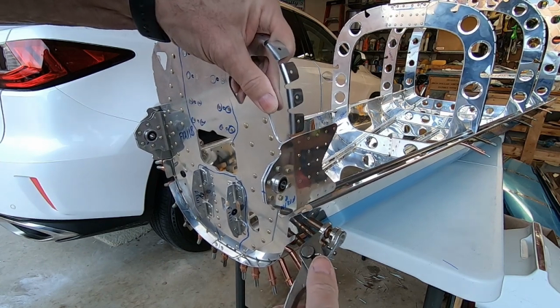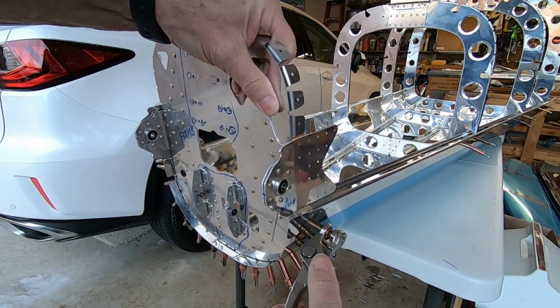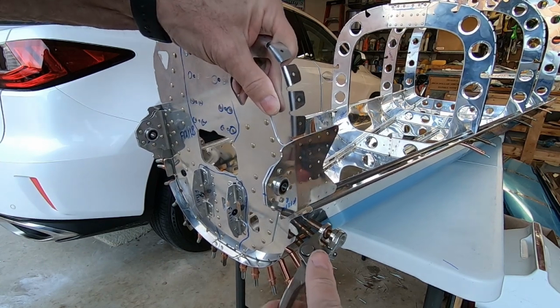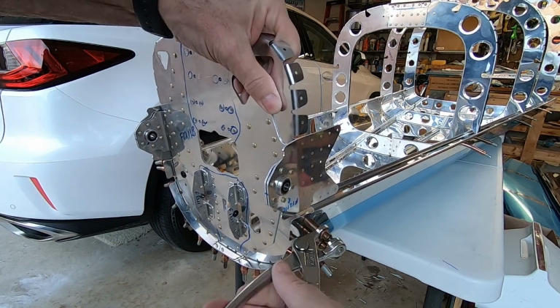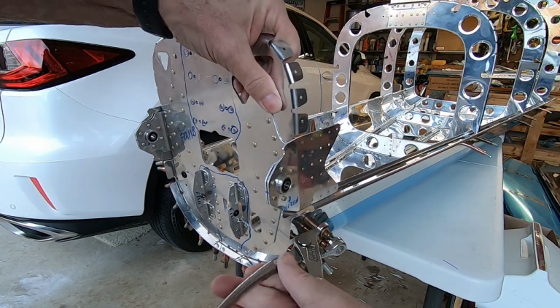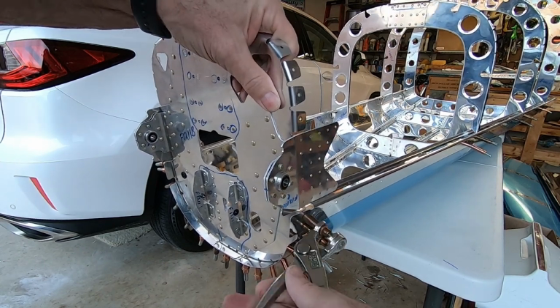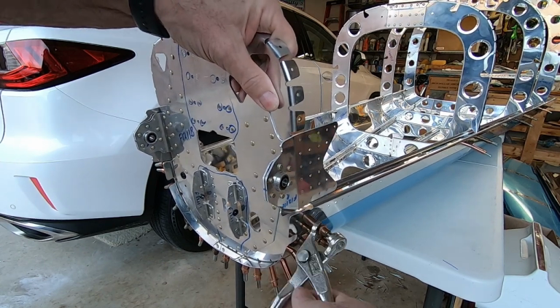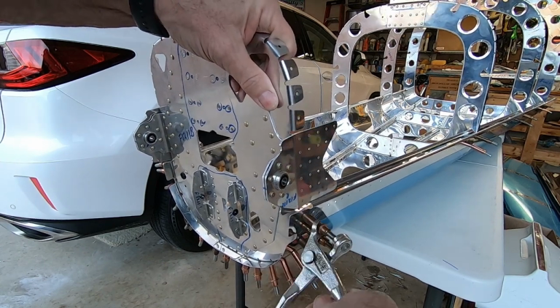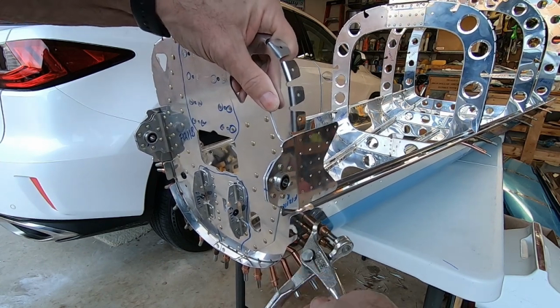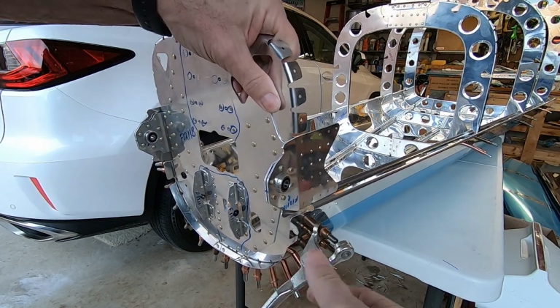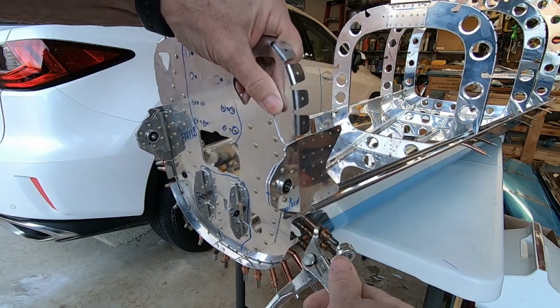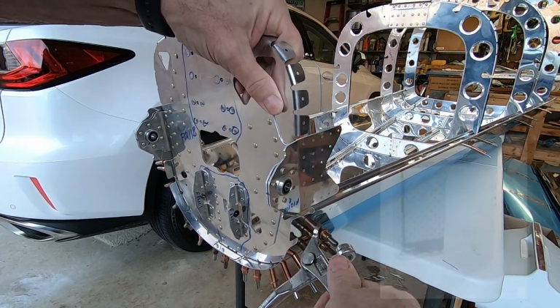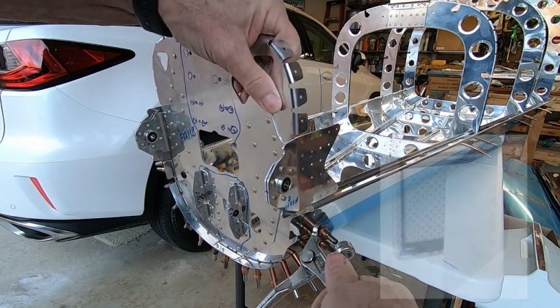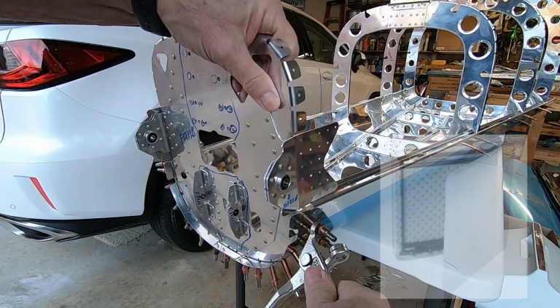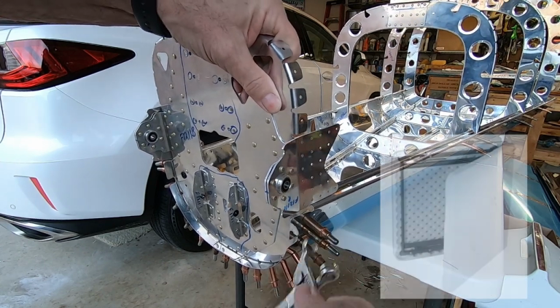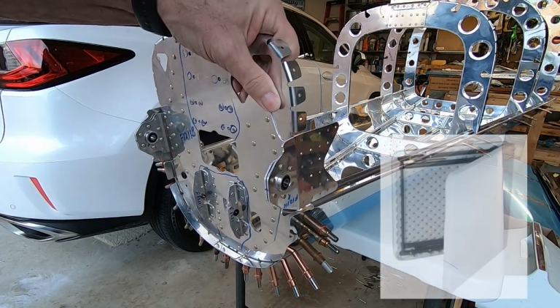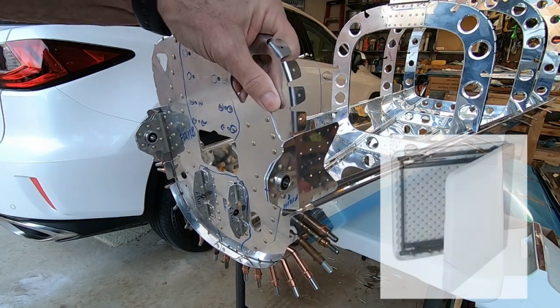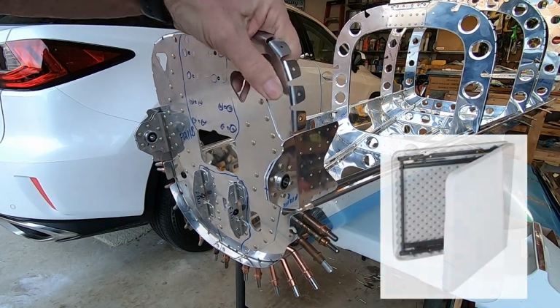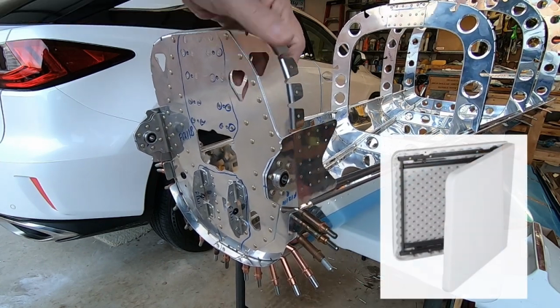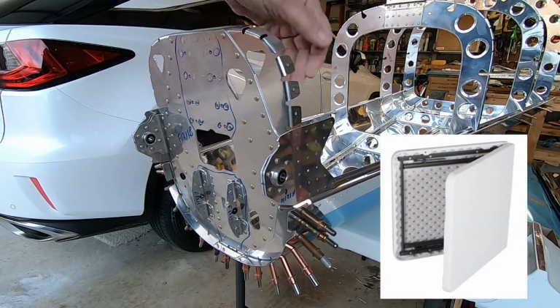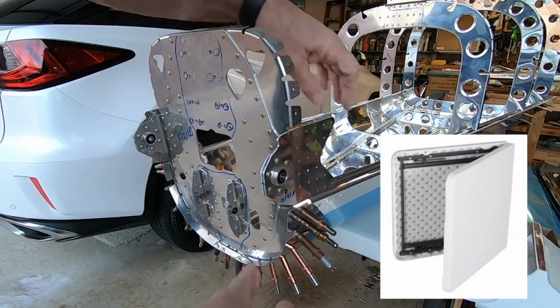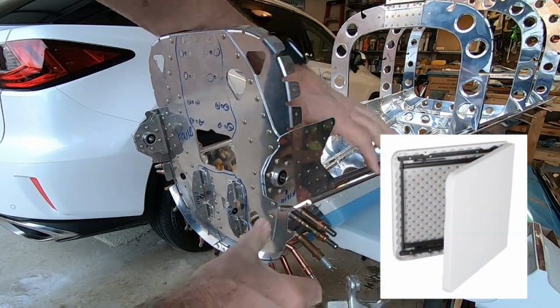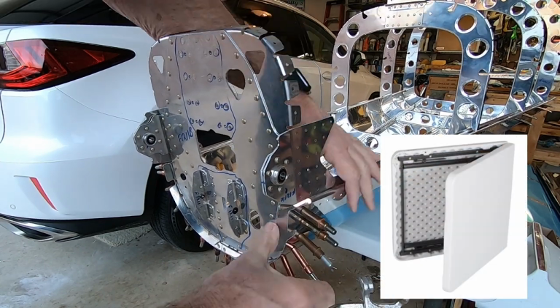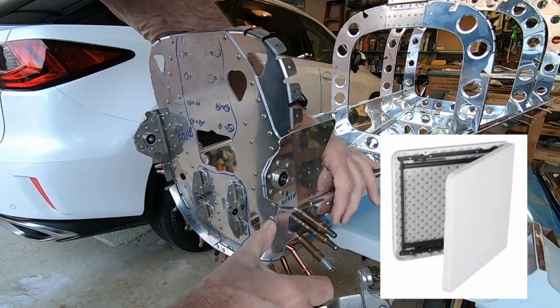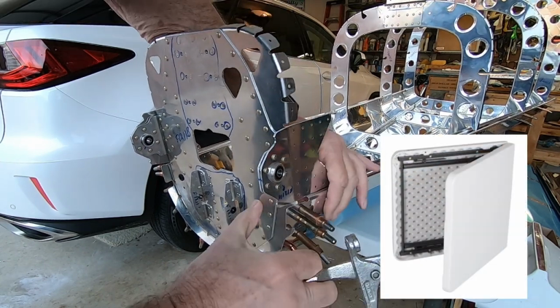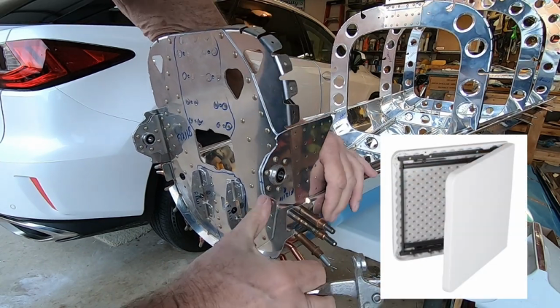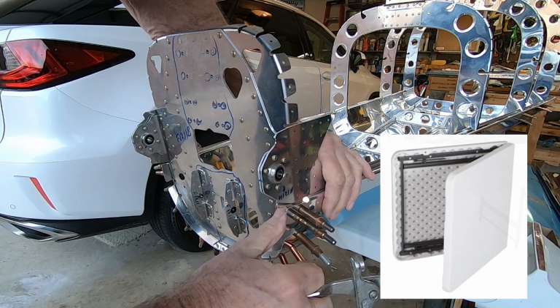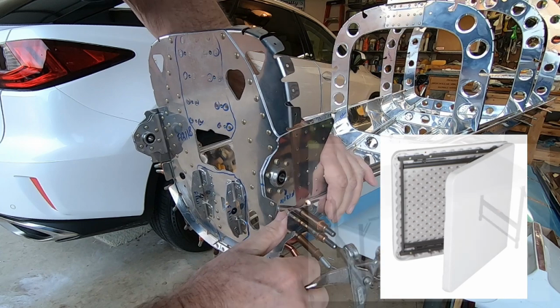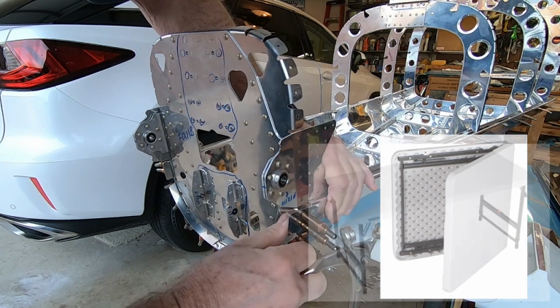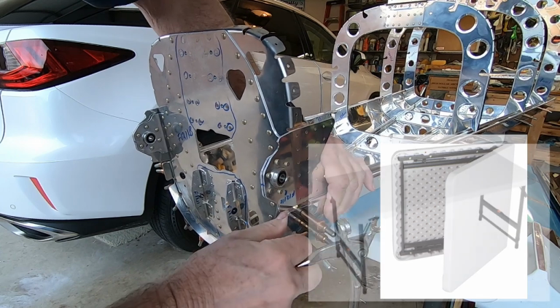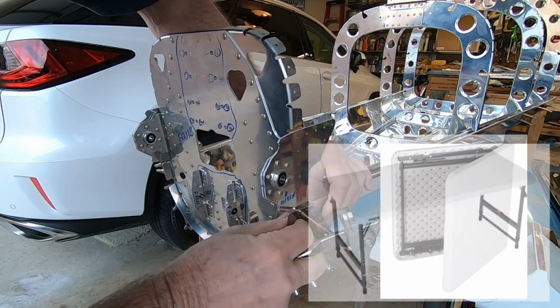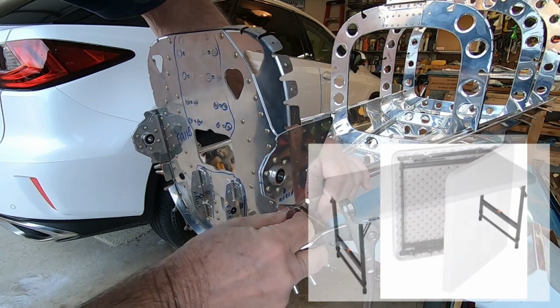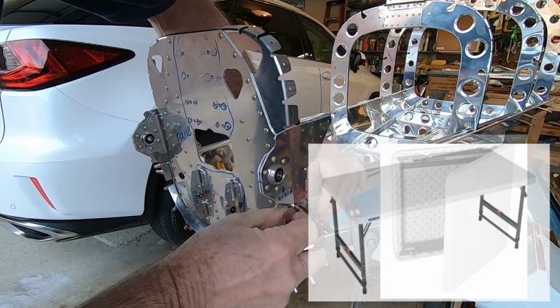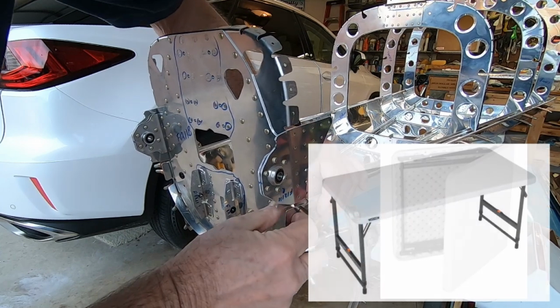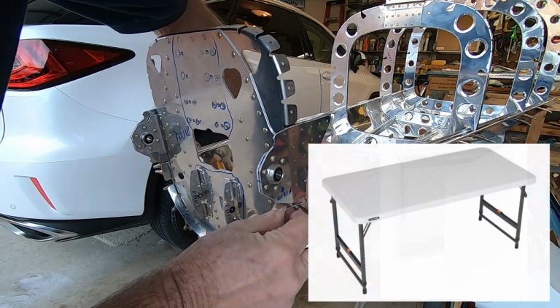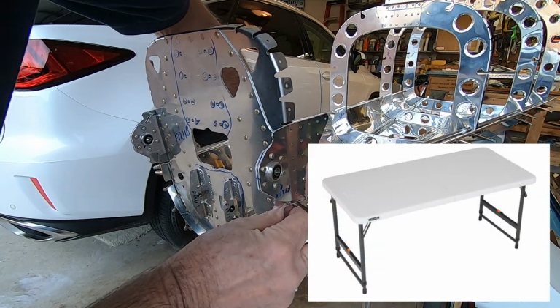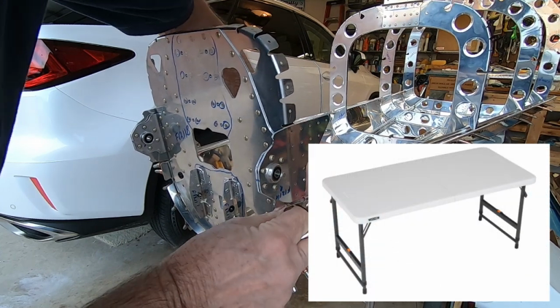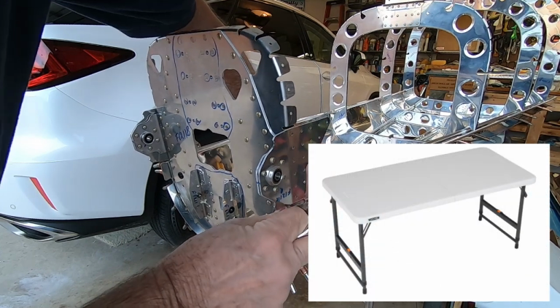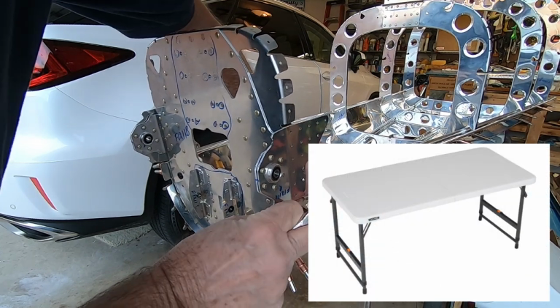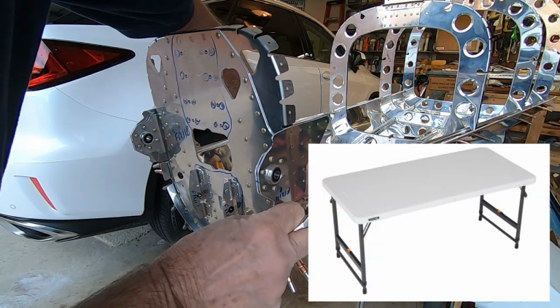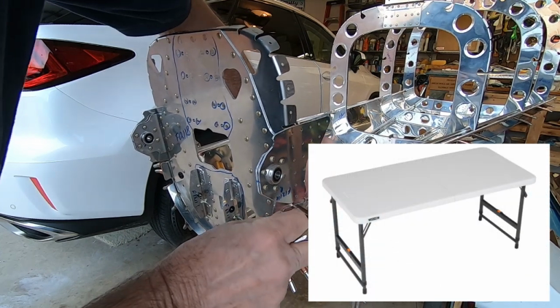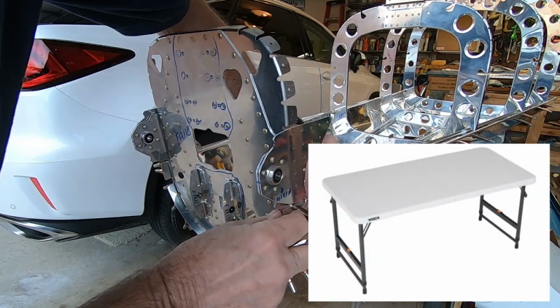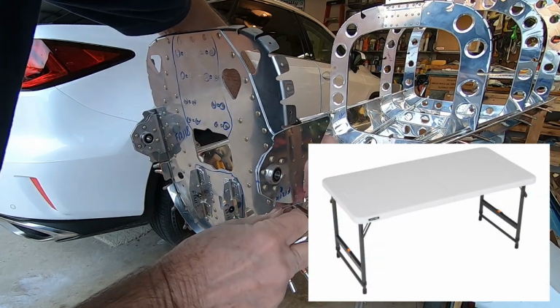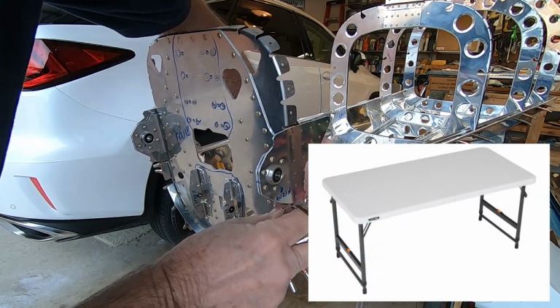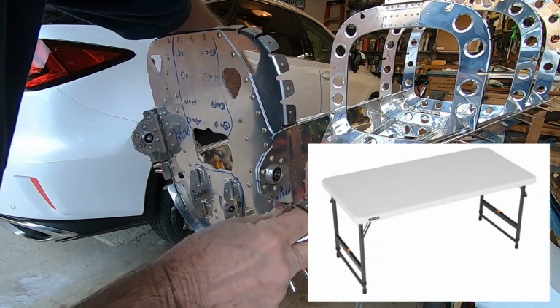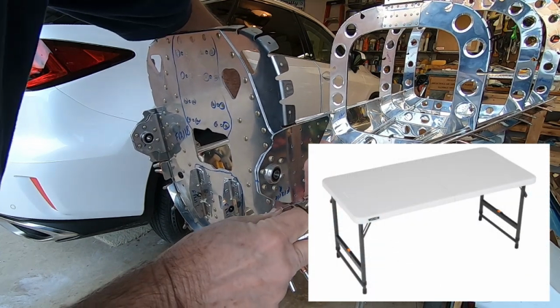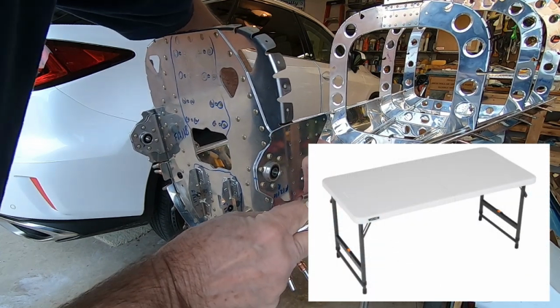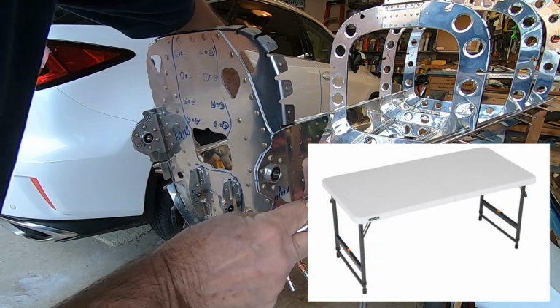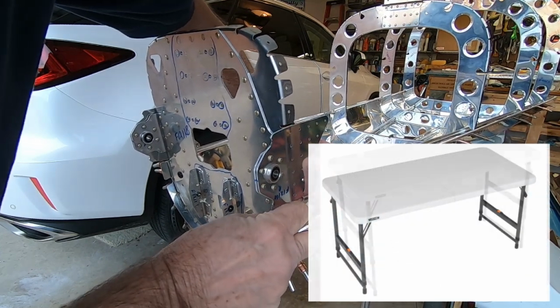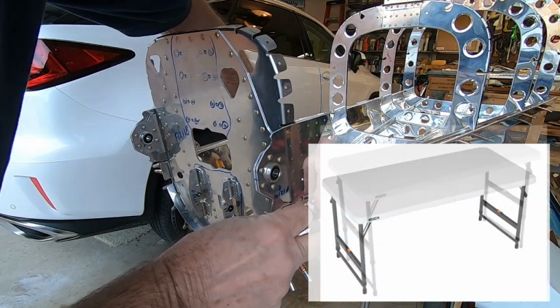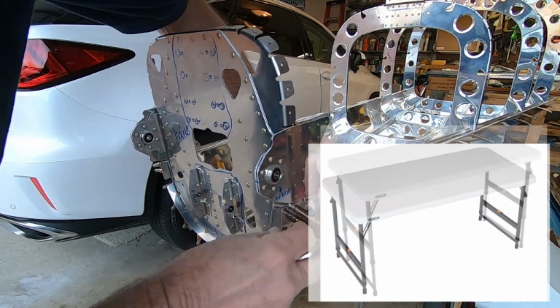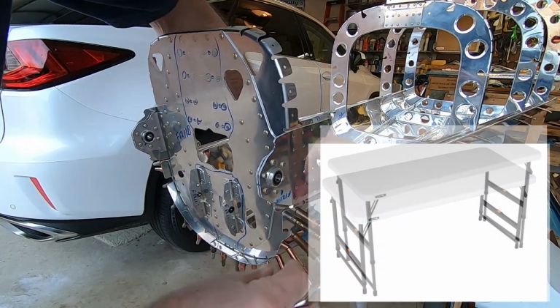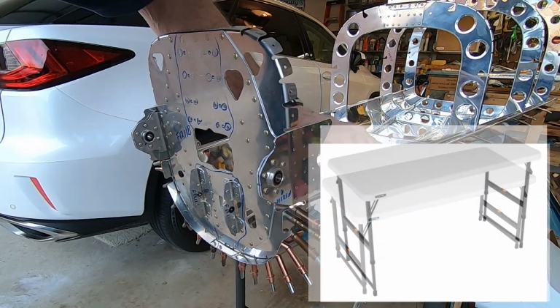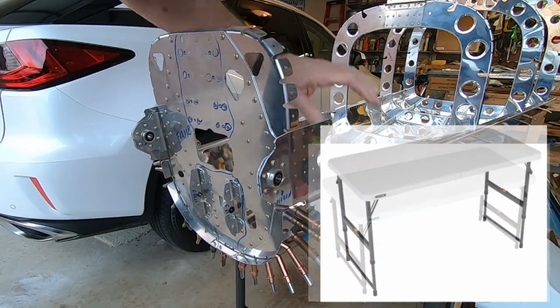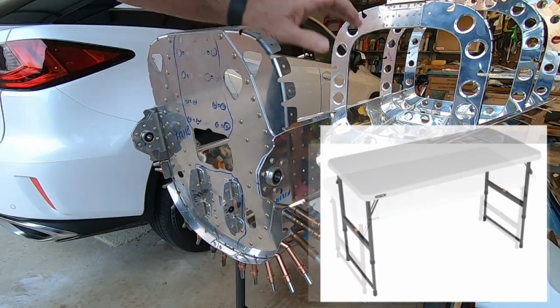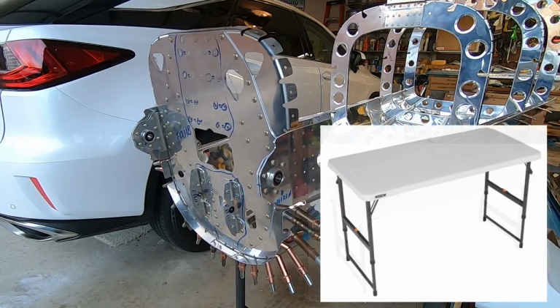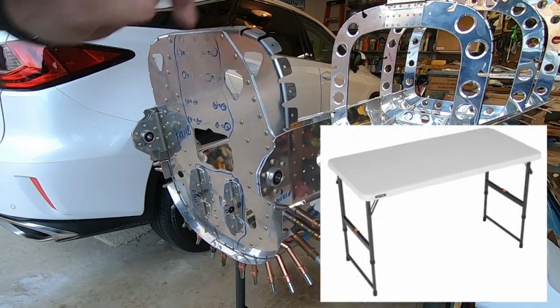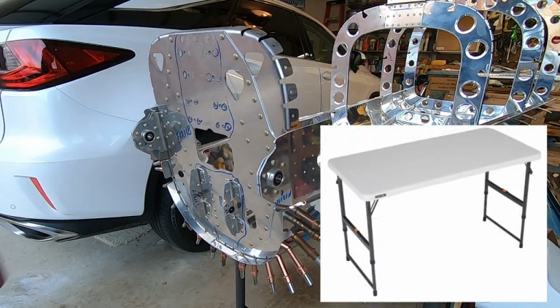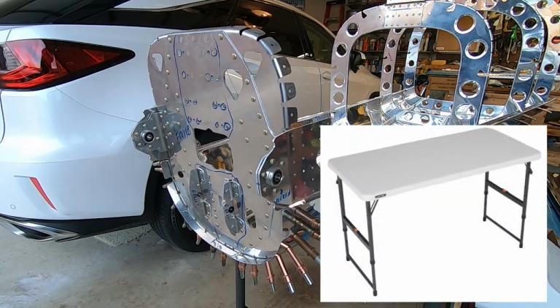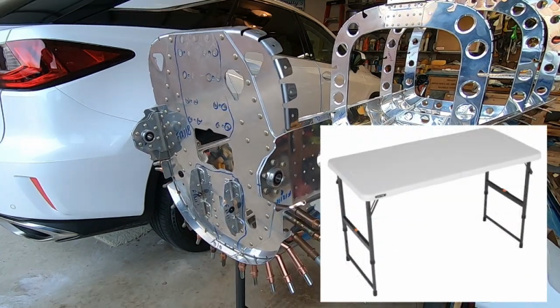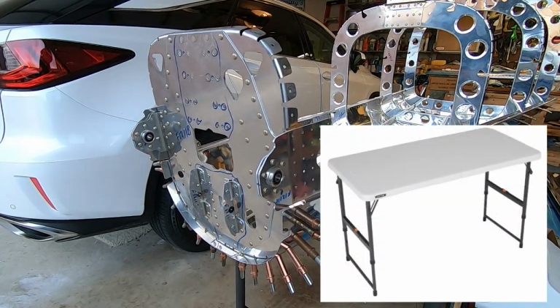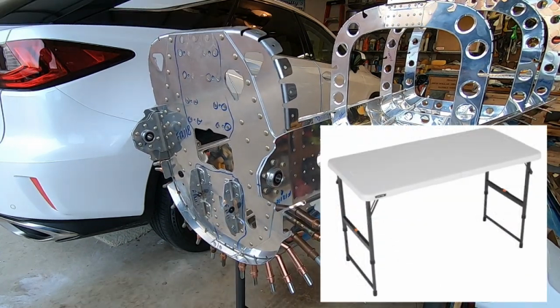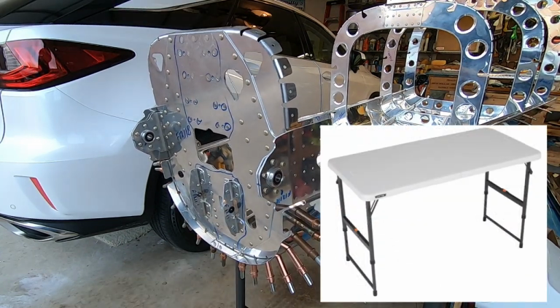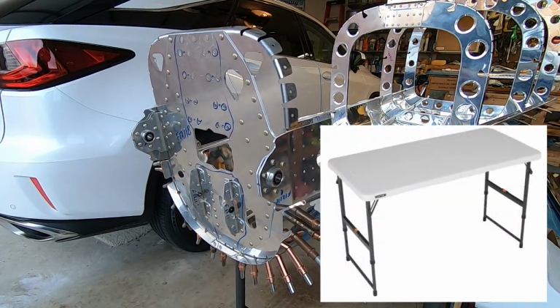So I found some tables on the Home Depot website, and these are kind of cool. They're four feet long and they're adjustable.